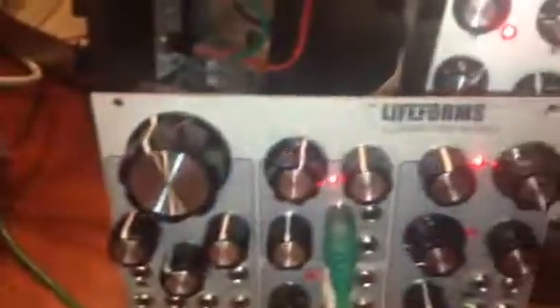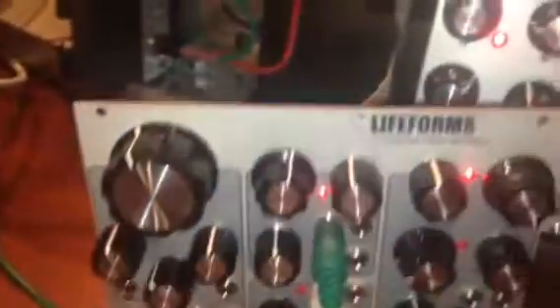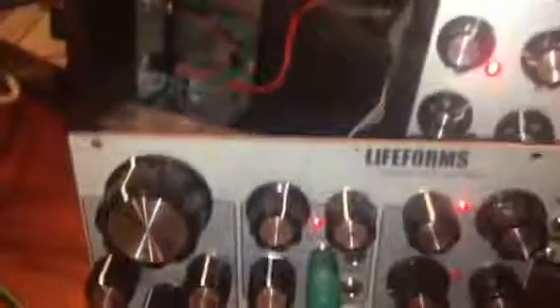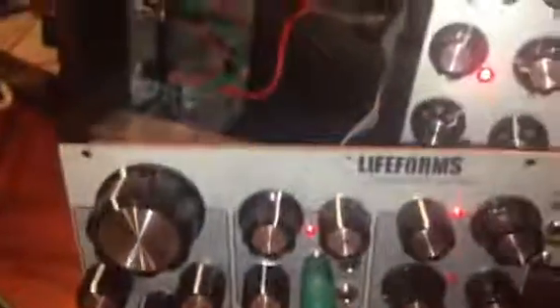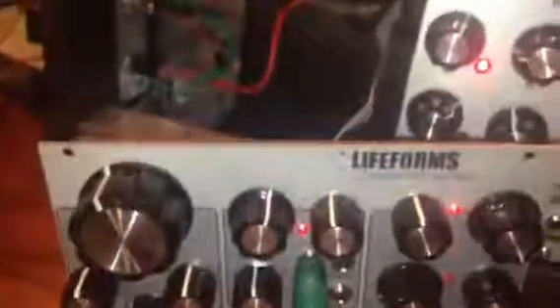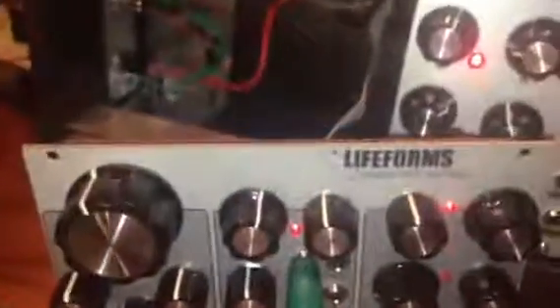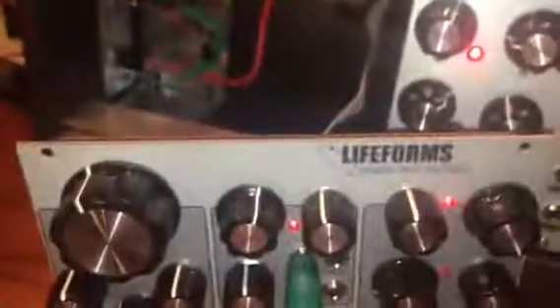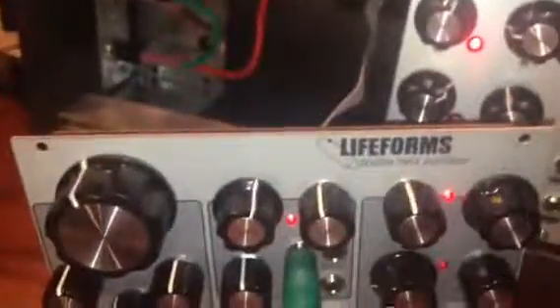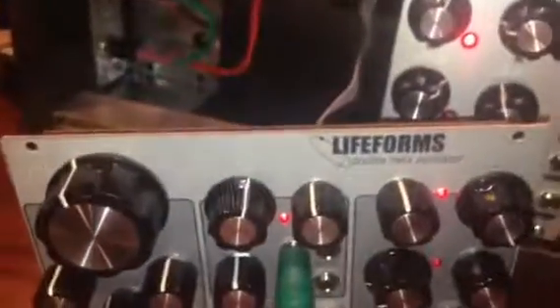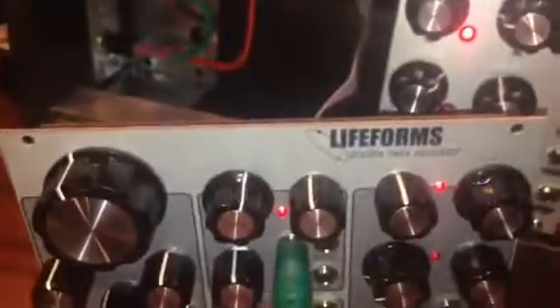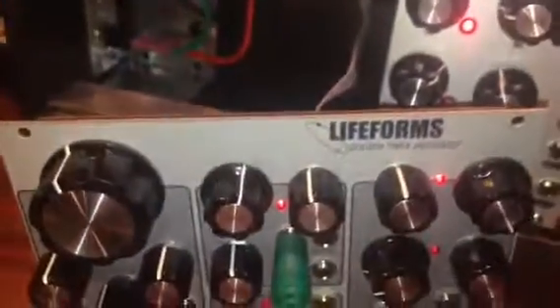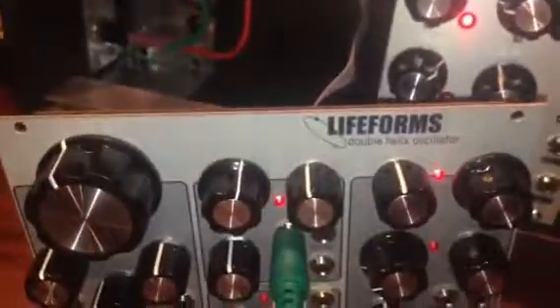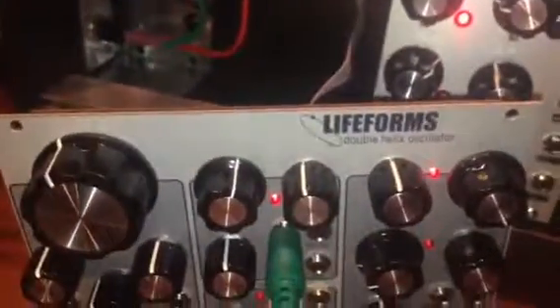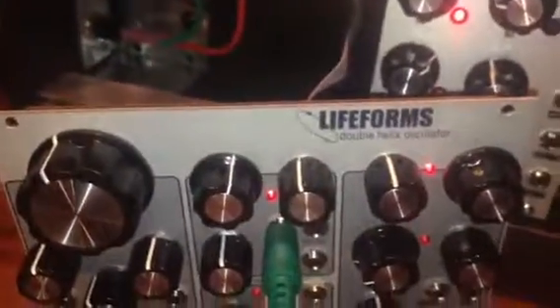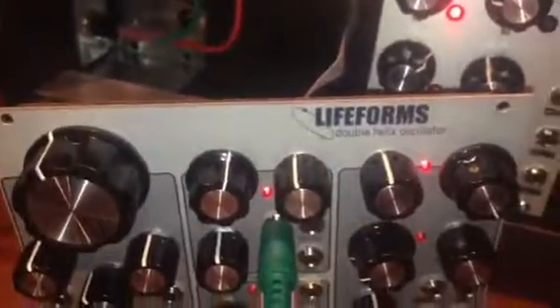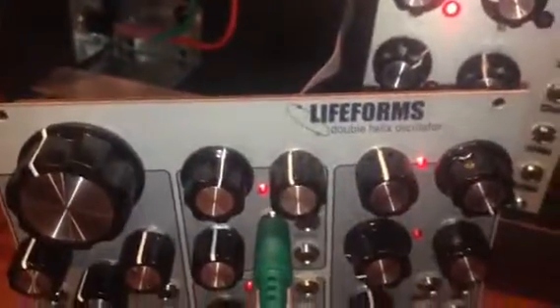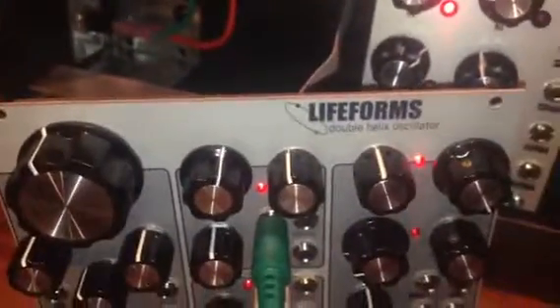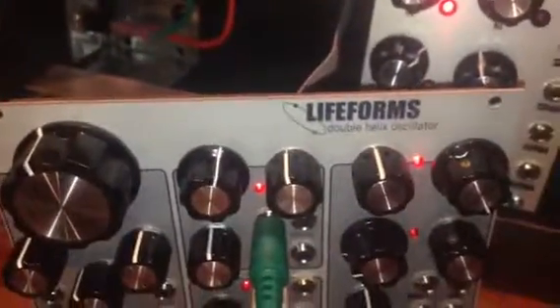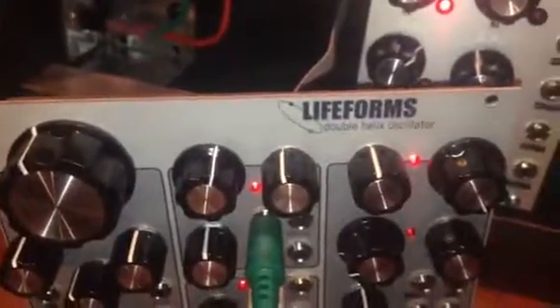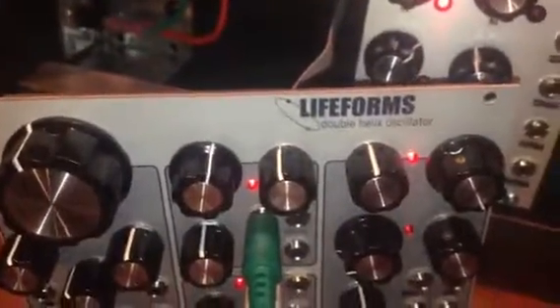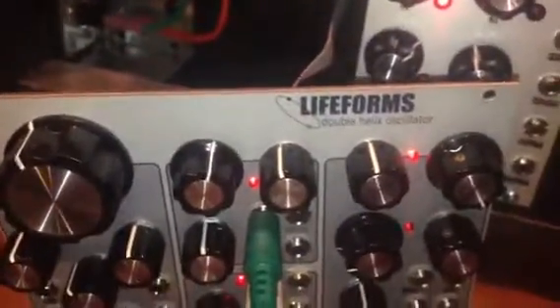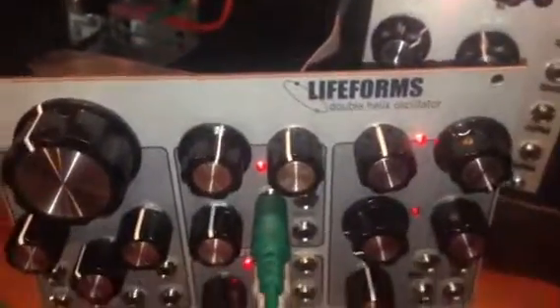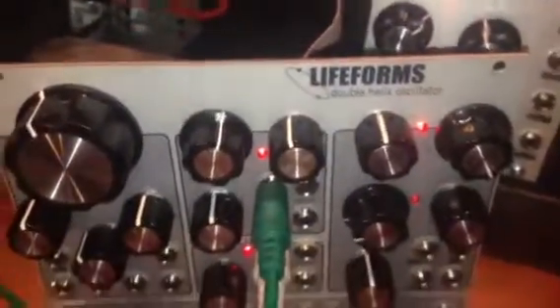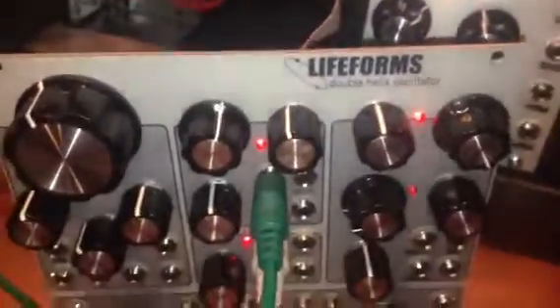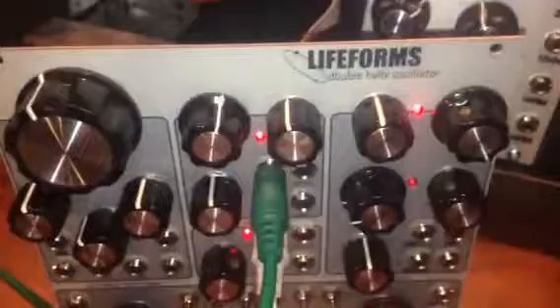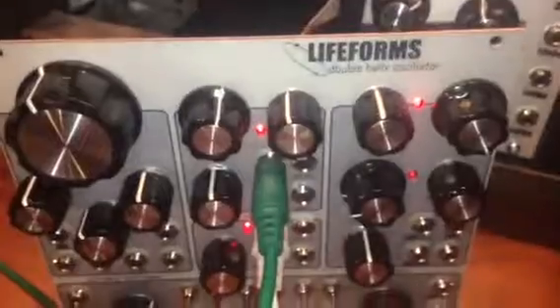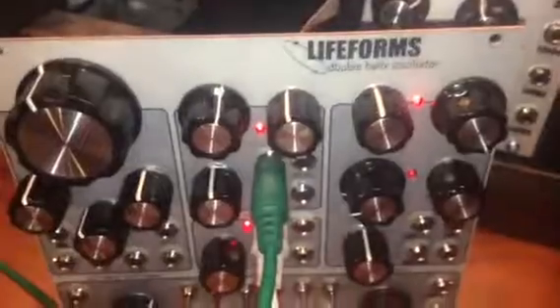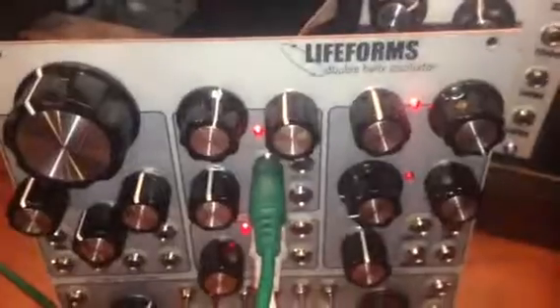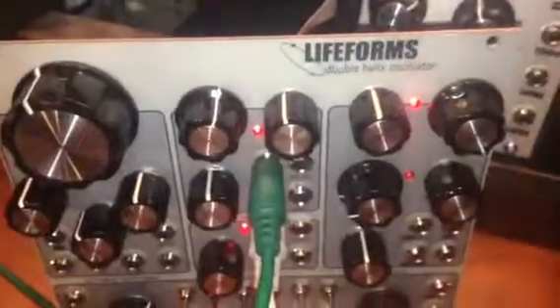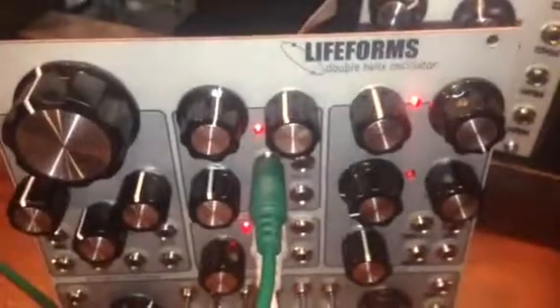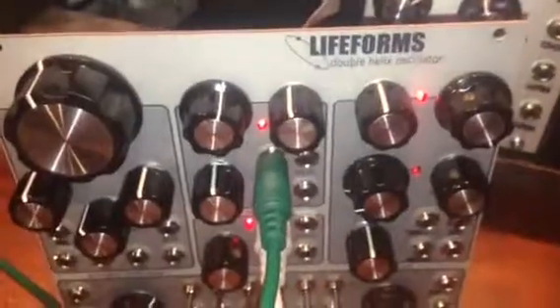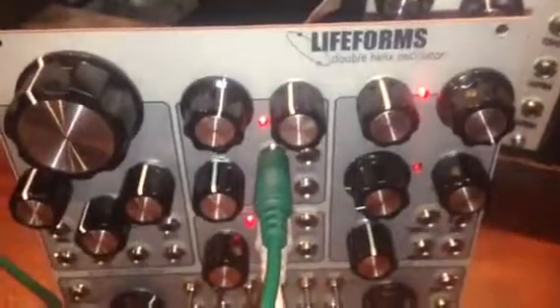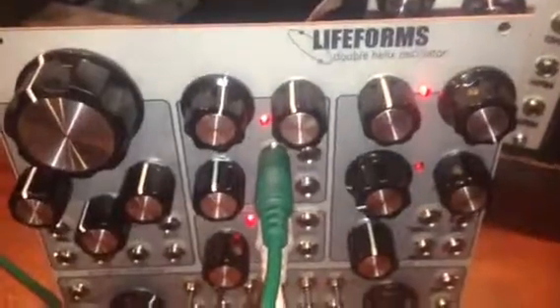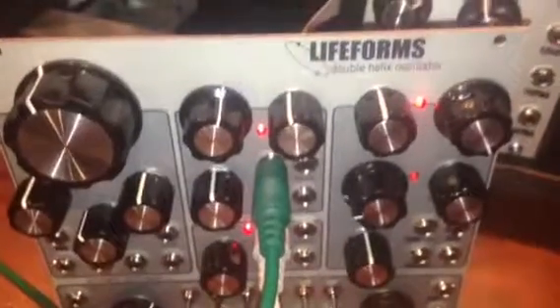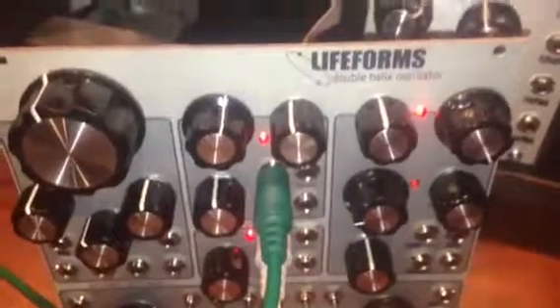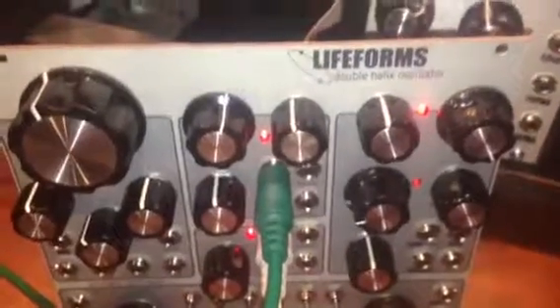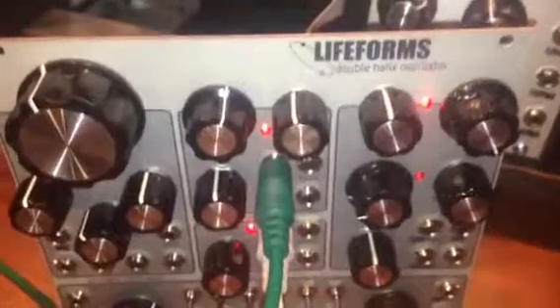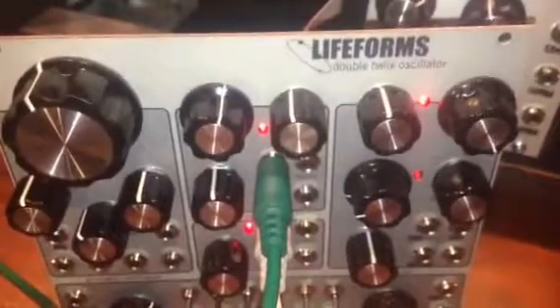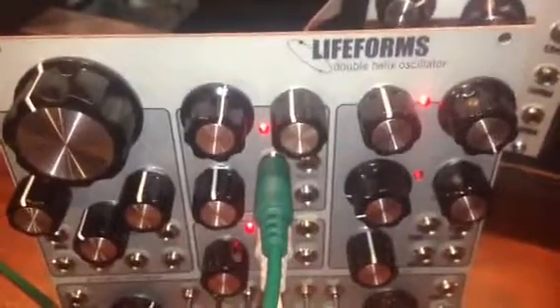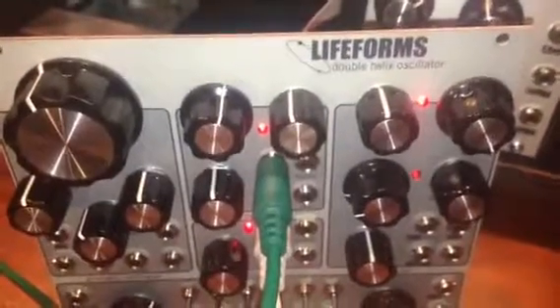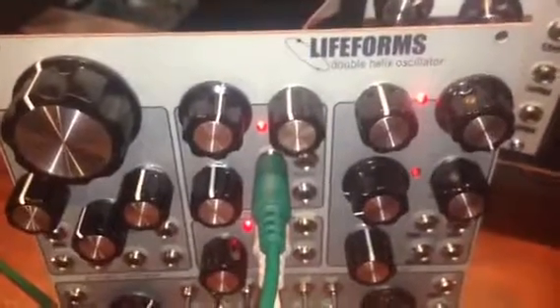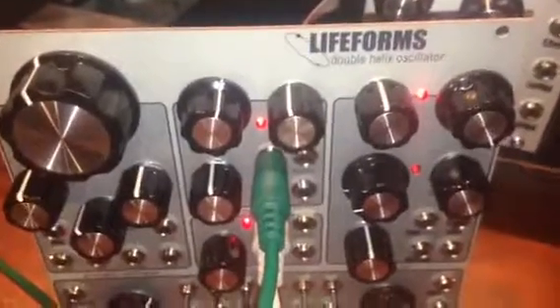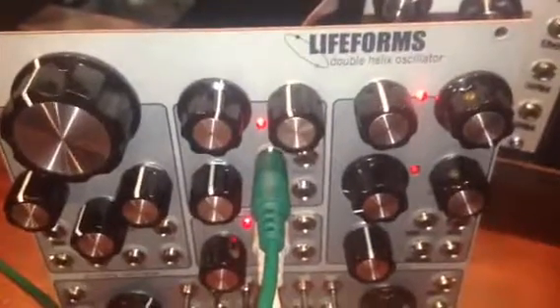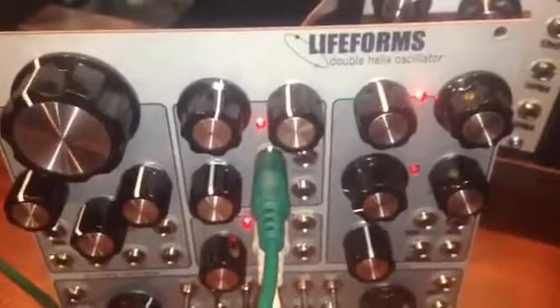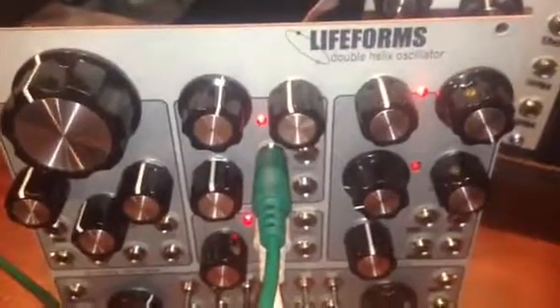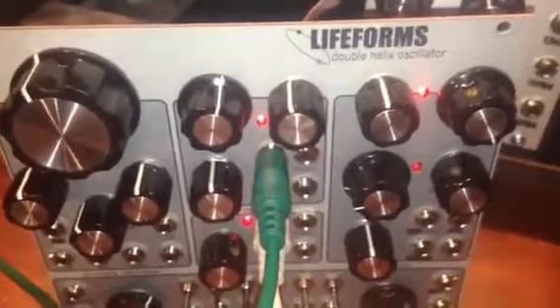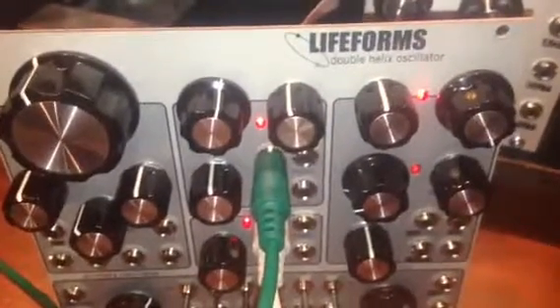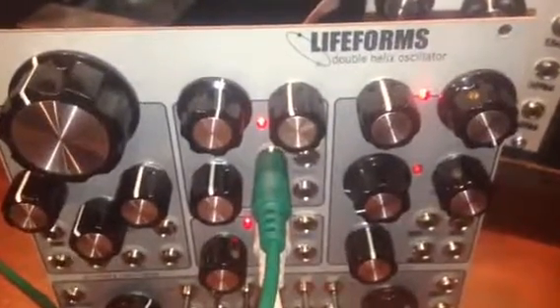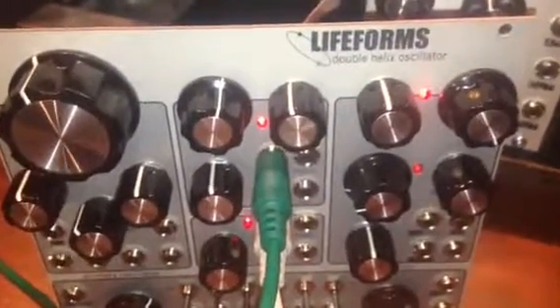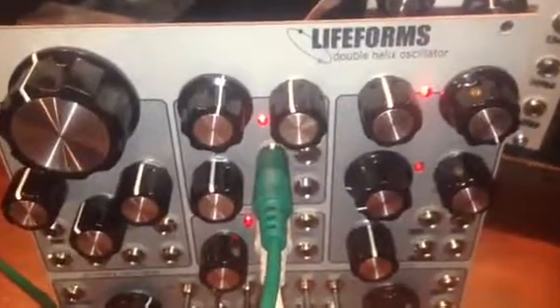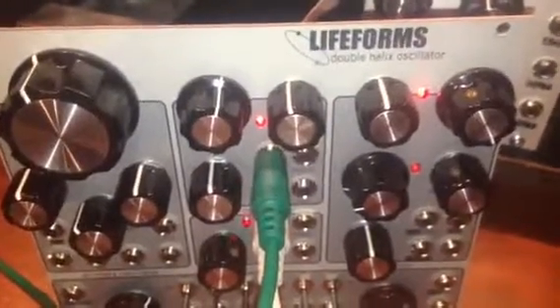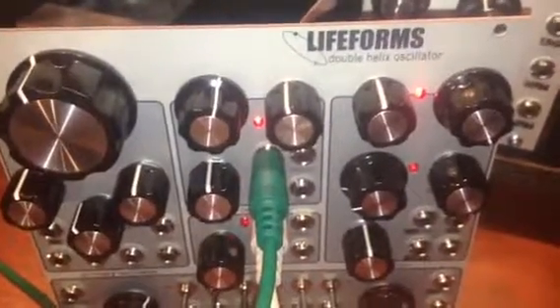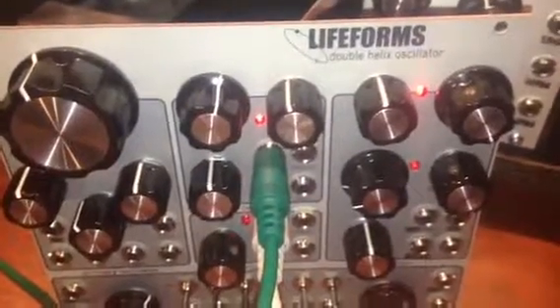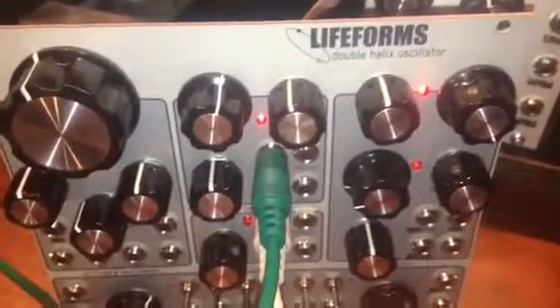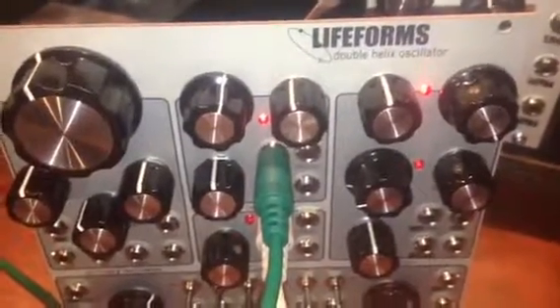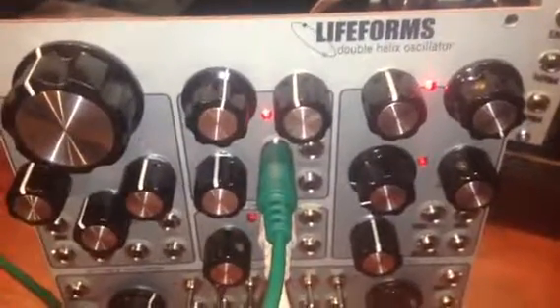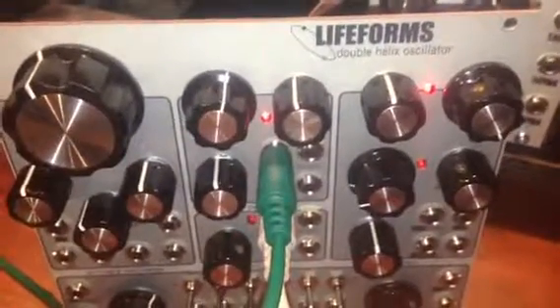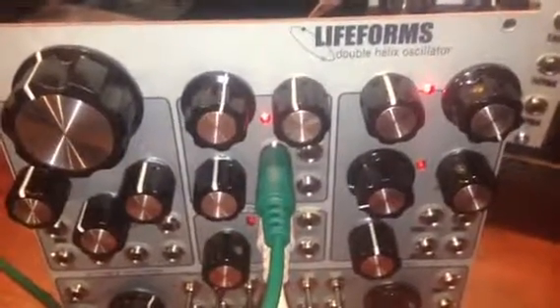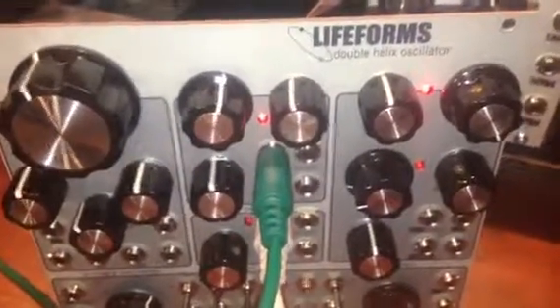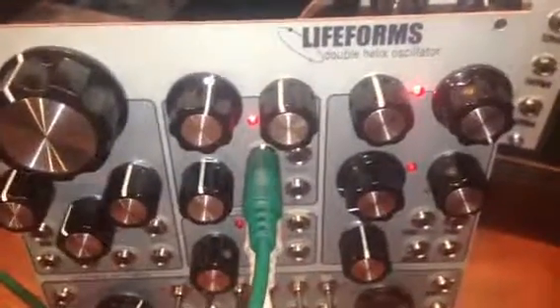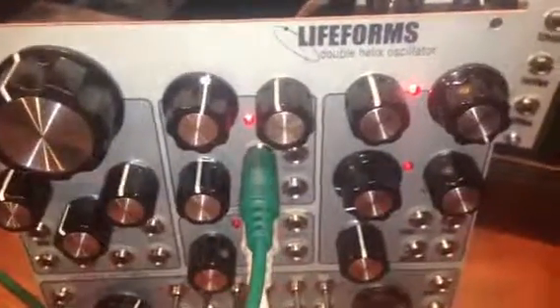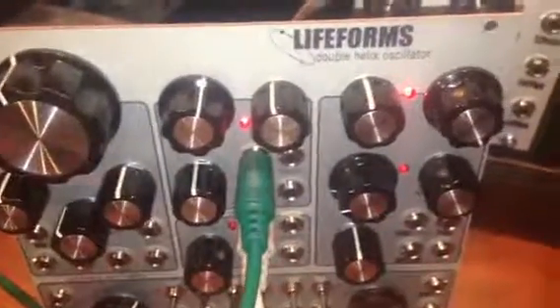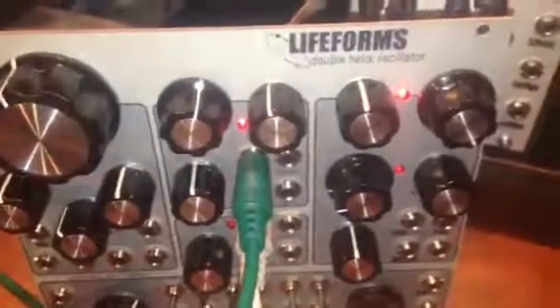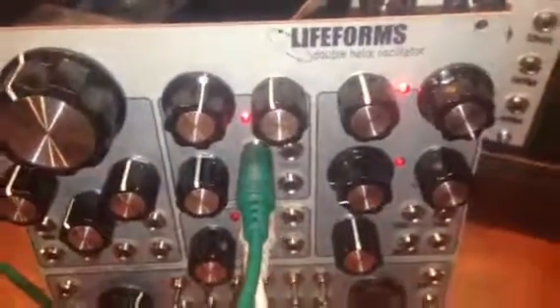Well, I hope that helps, and I guess that's about it. Happy modular synthesizing to you guys. See you around.